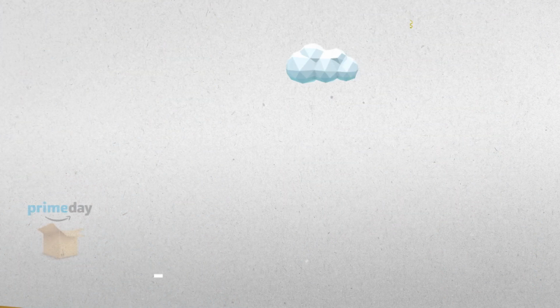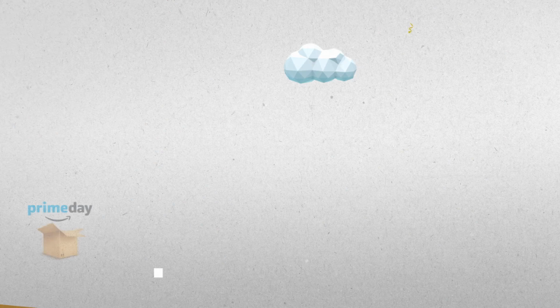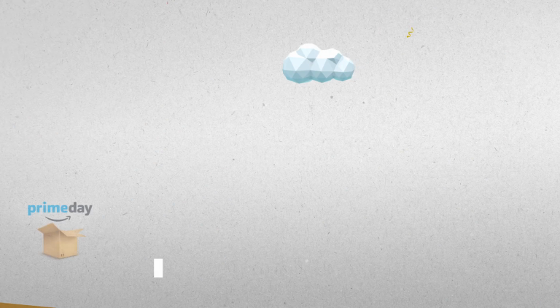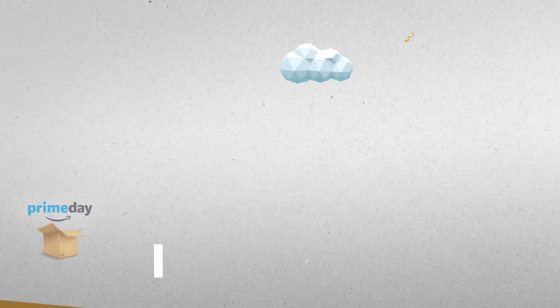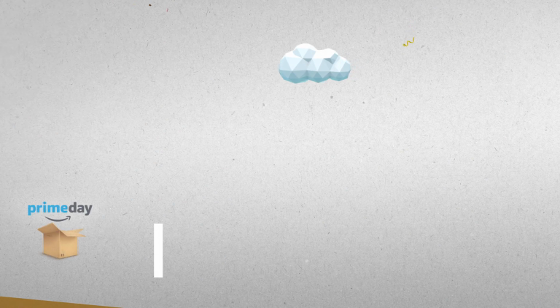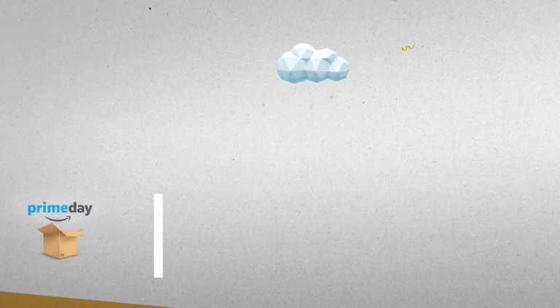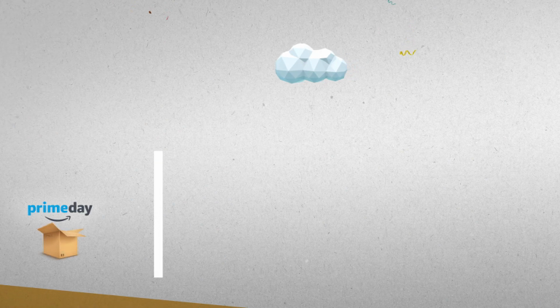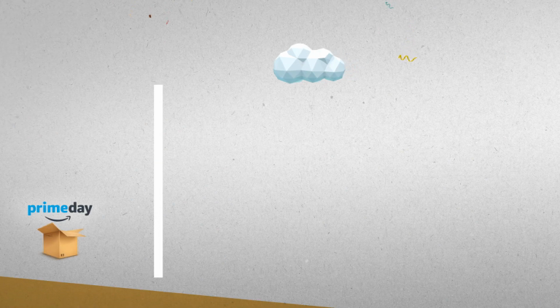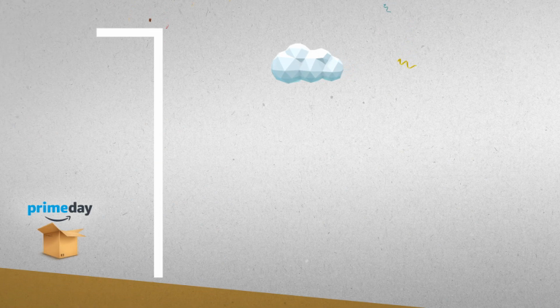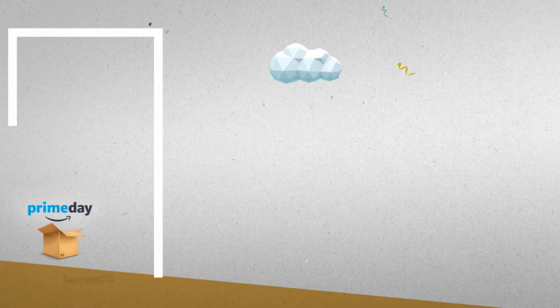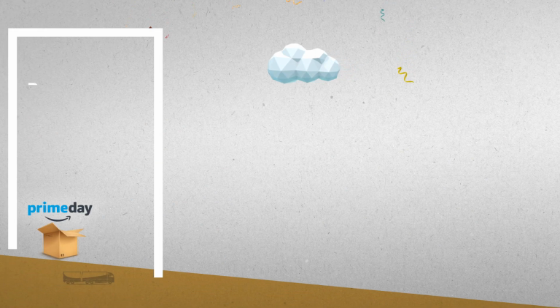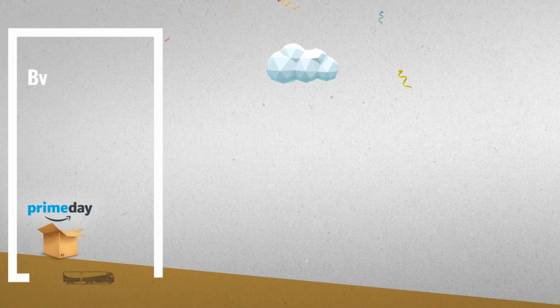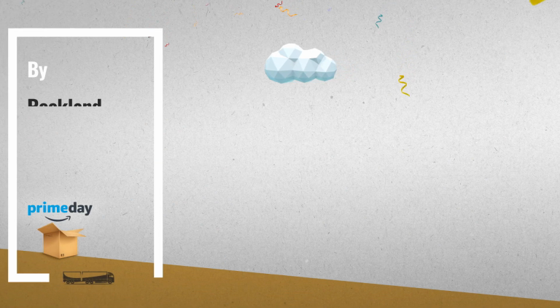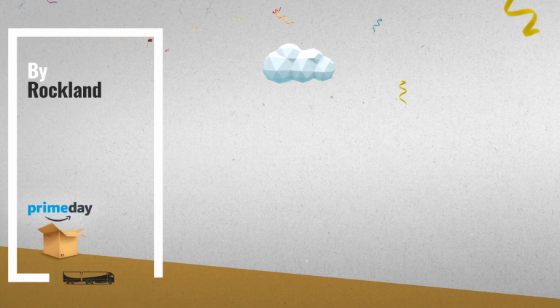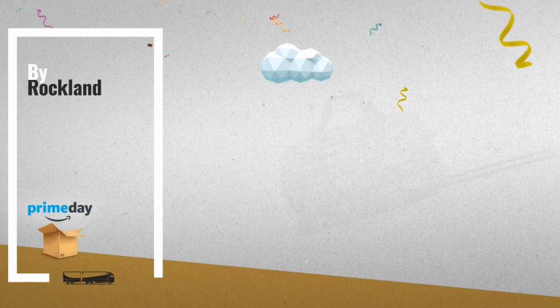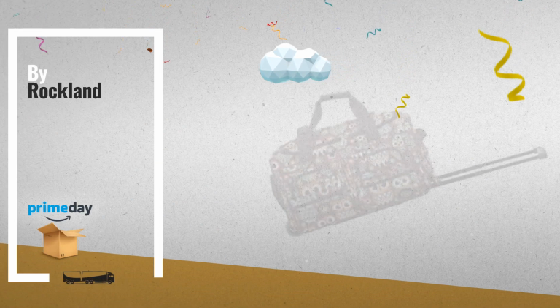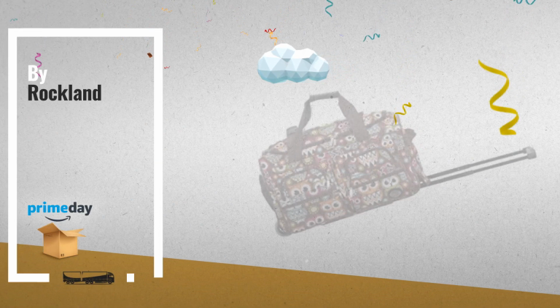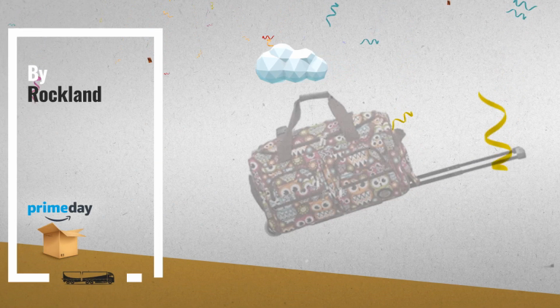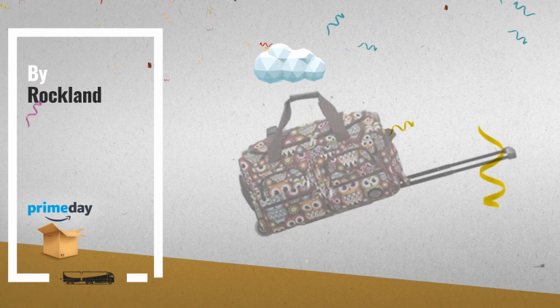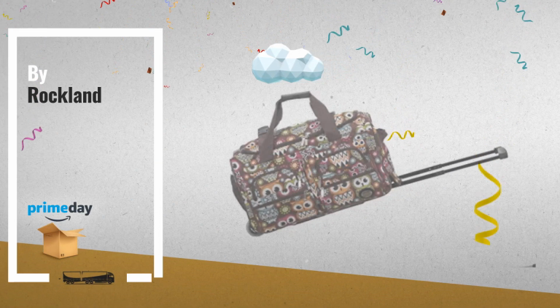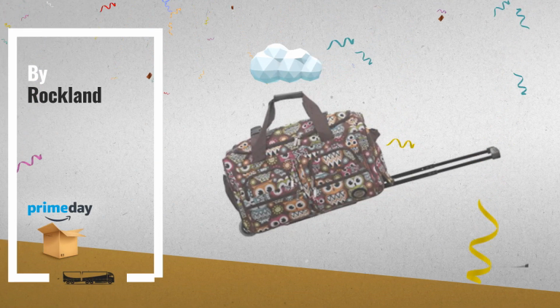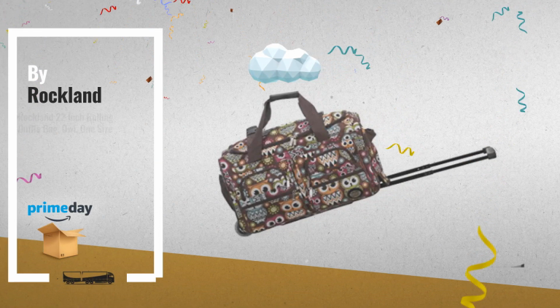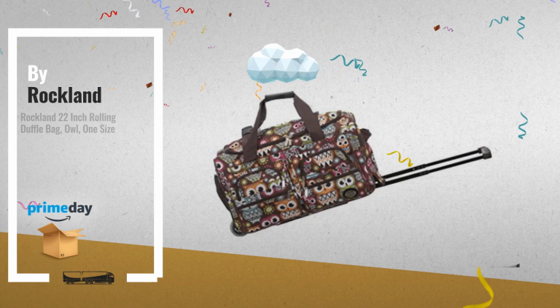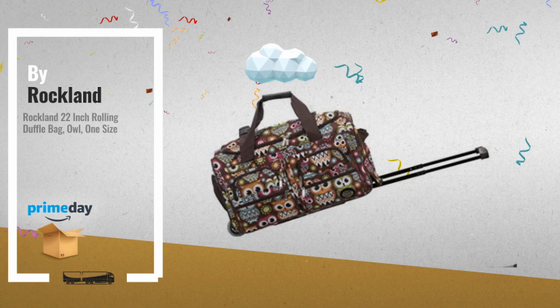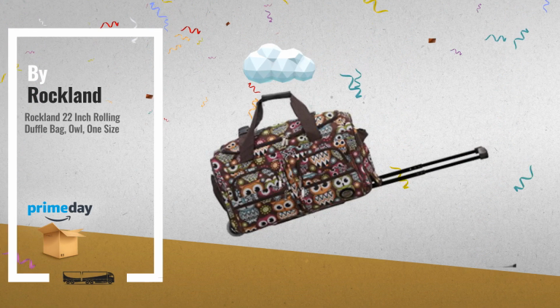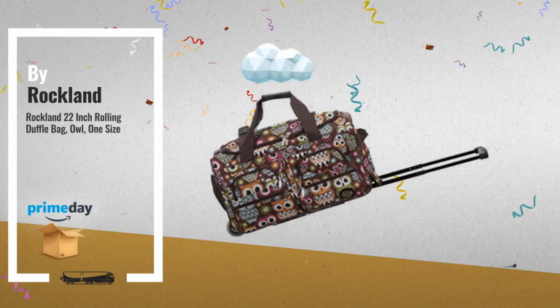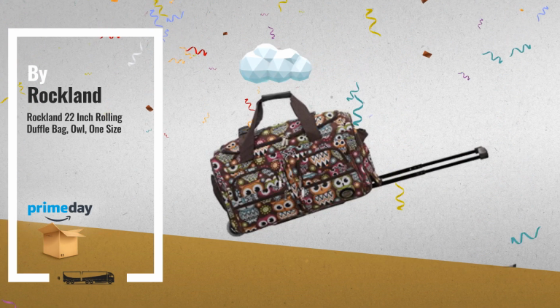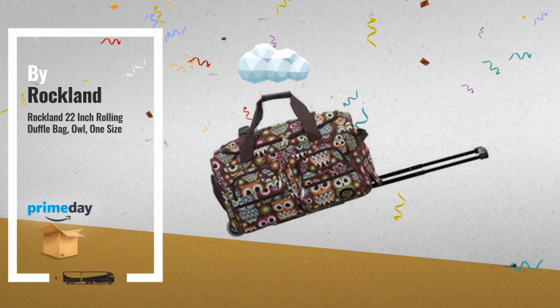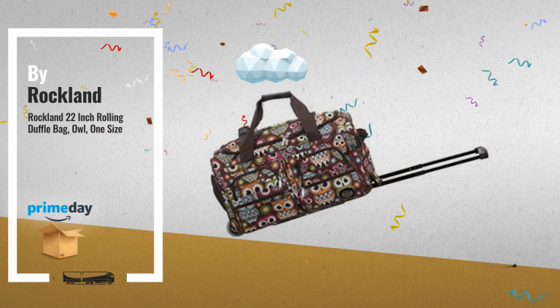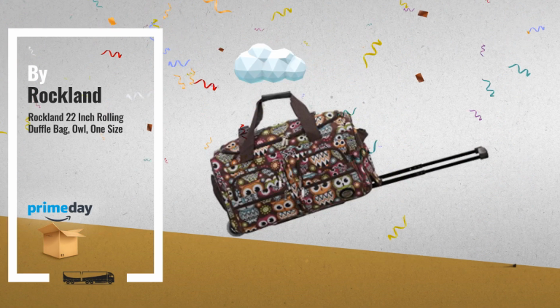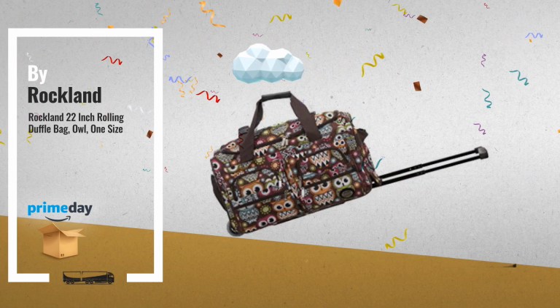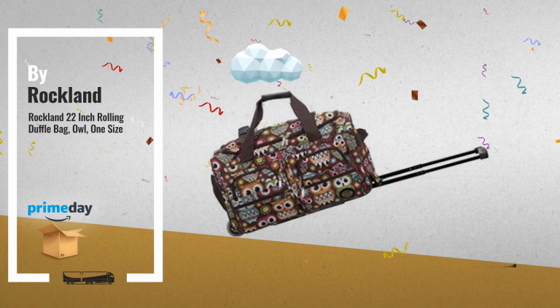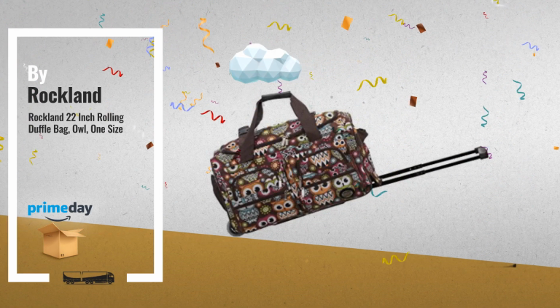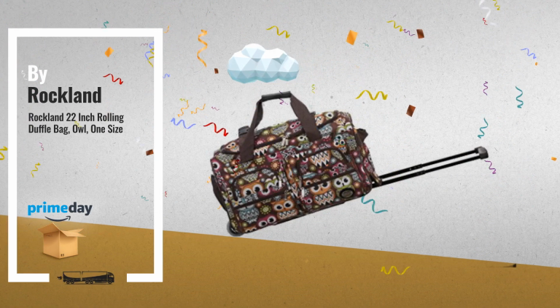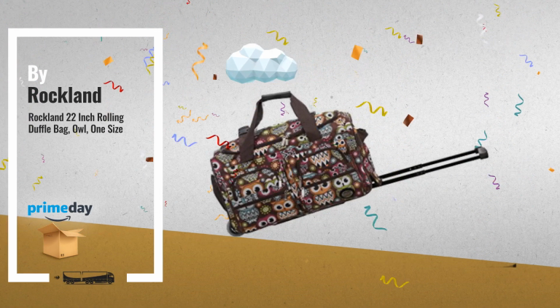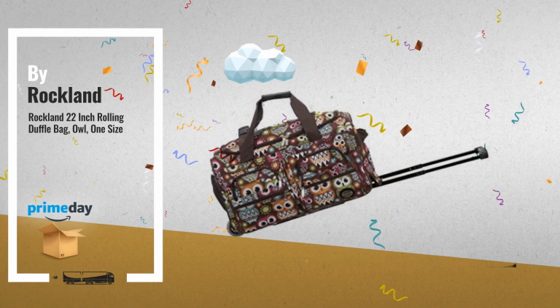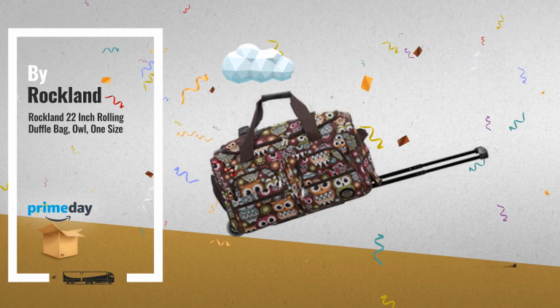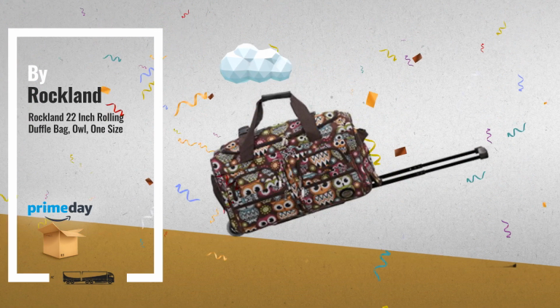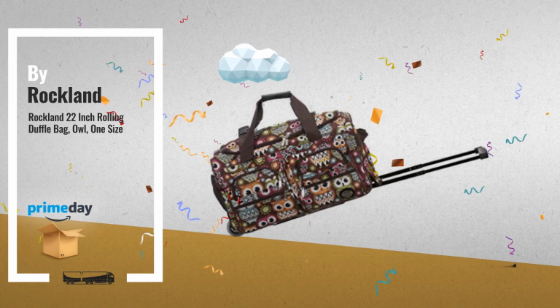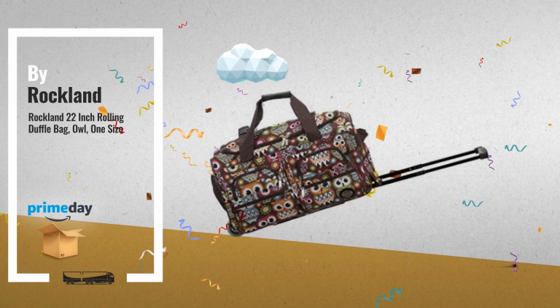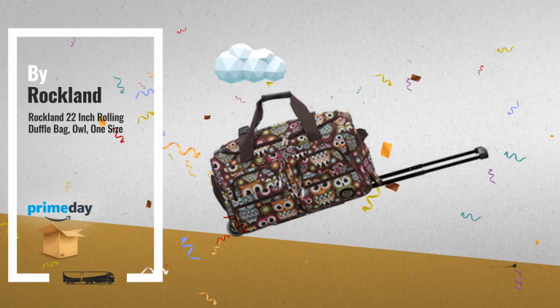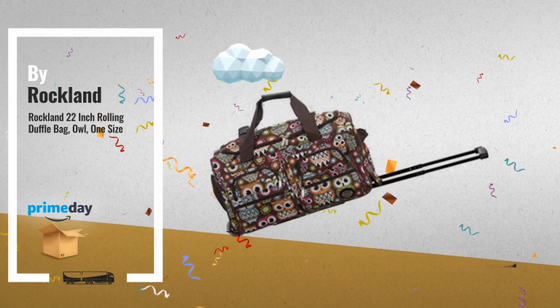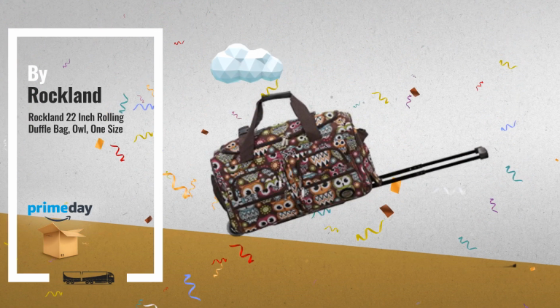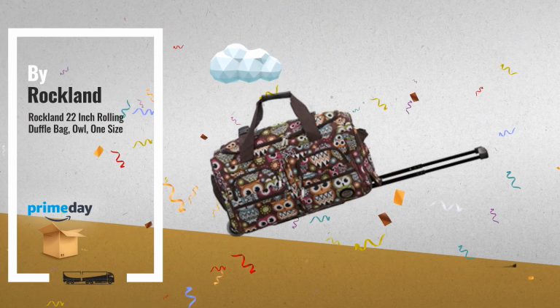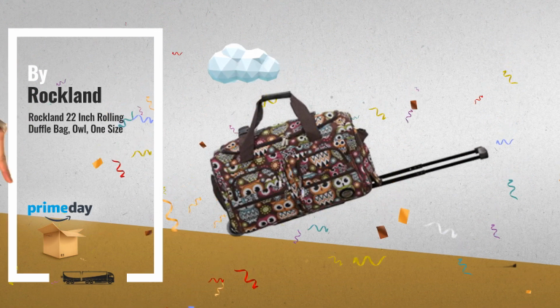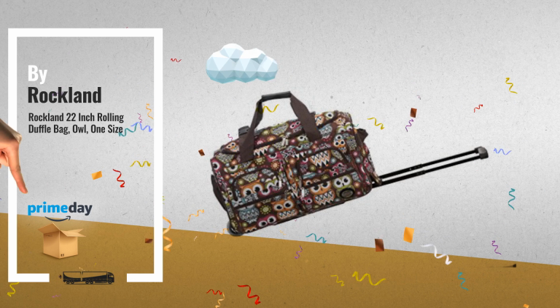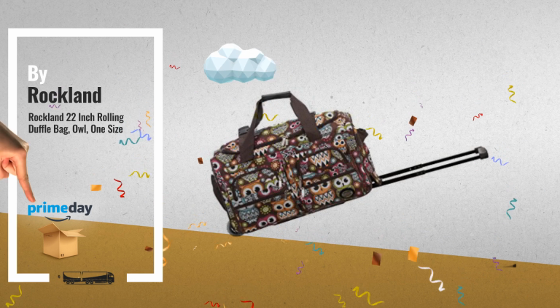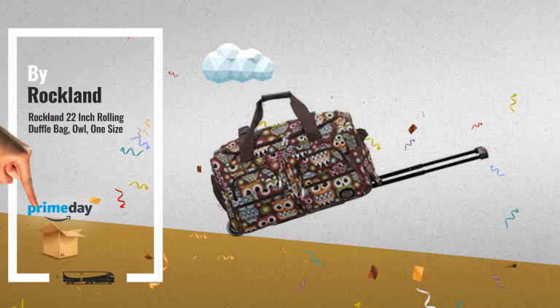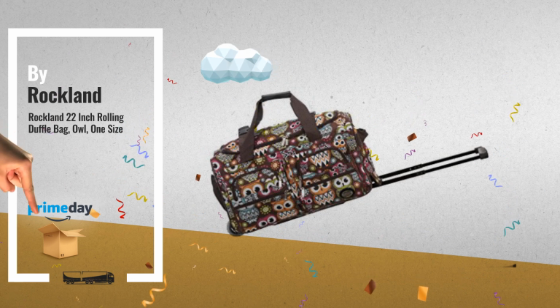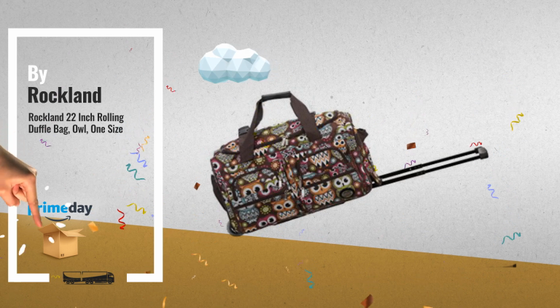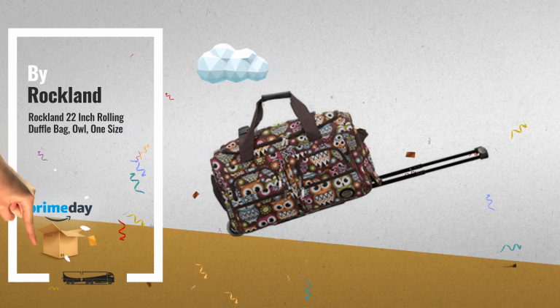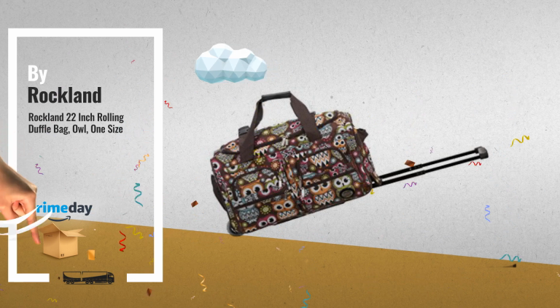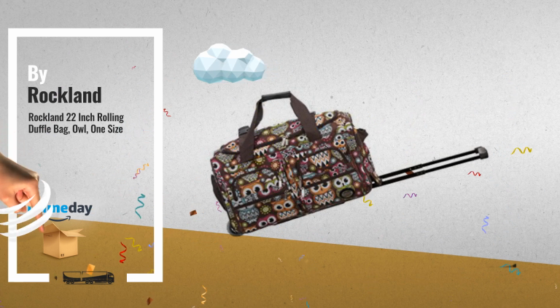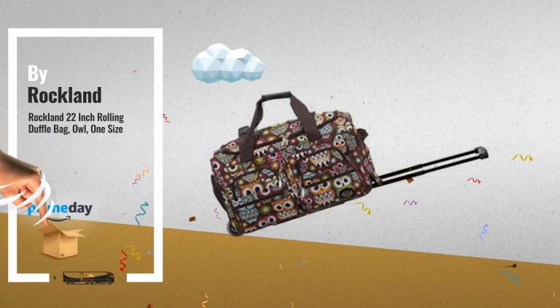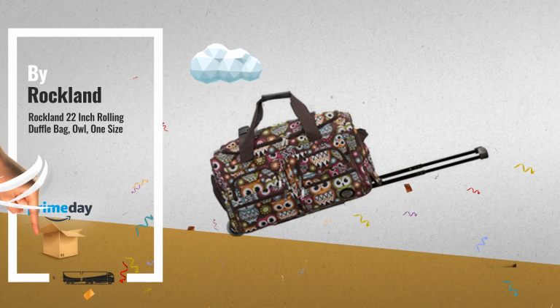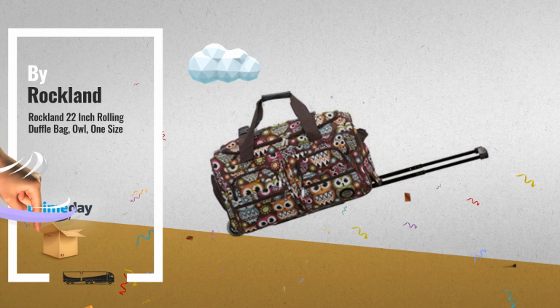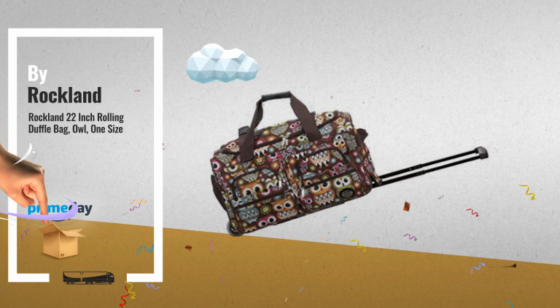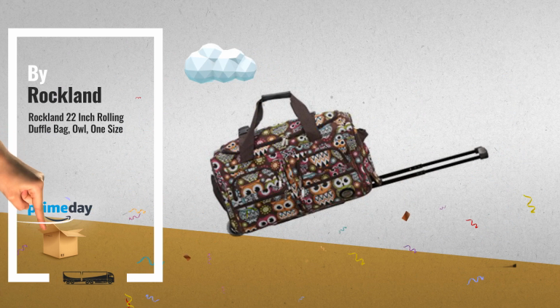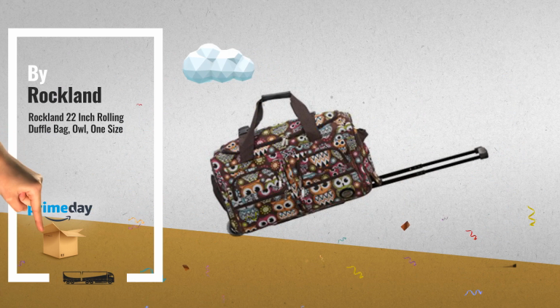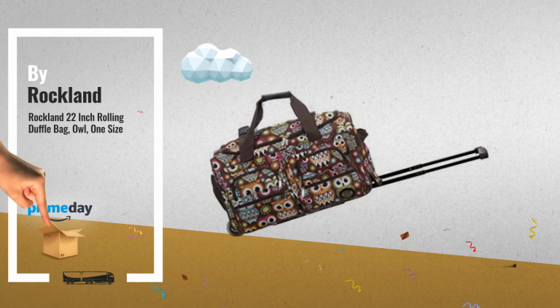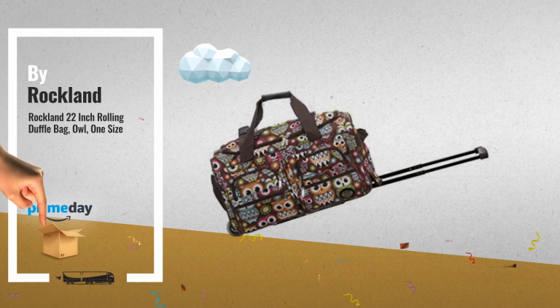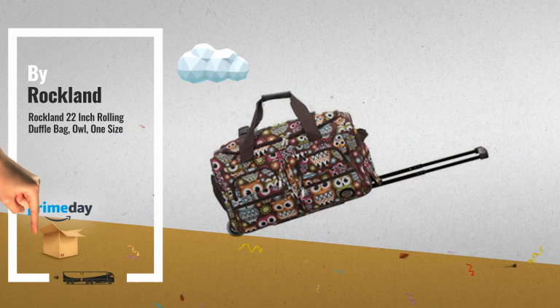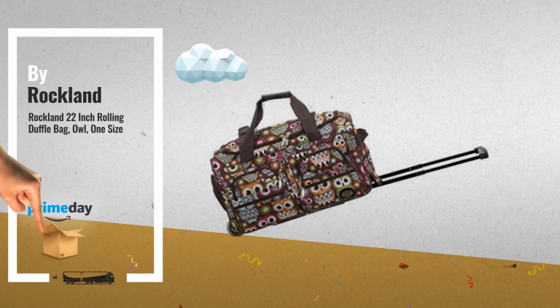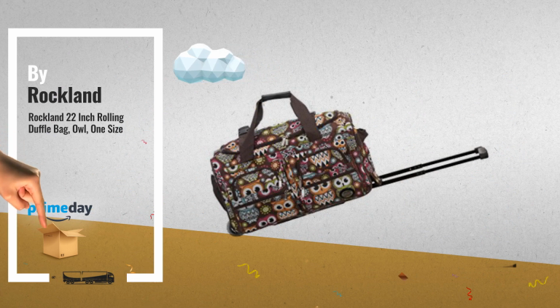Number 3, by Rockland. Prime Day 2018 now live. Click this banner below — get yours.